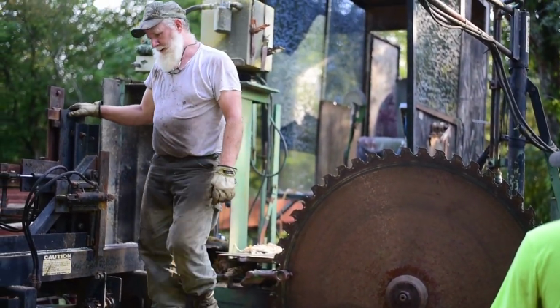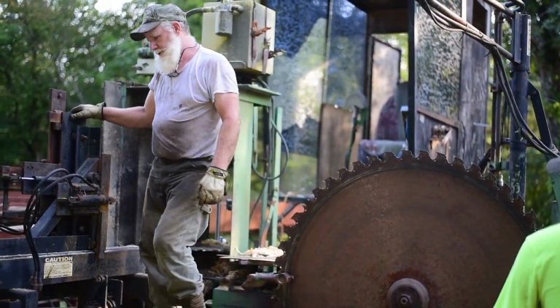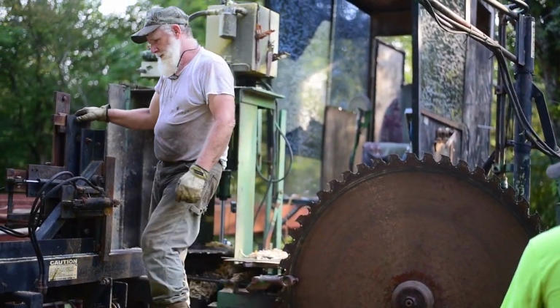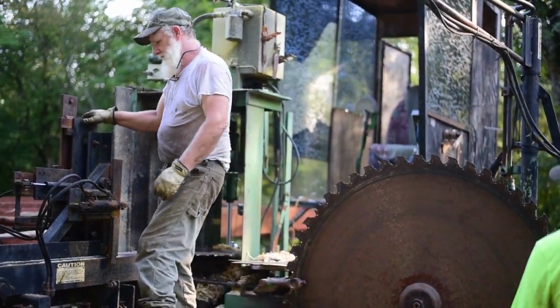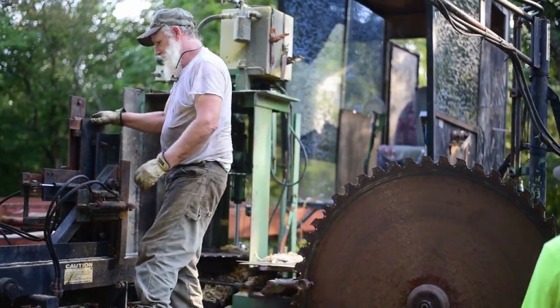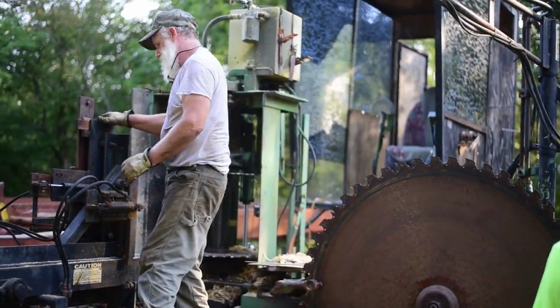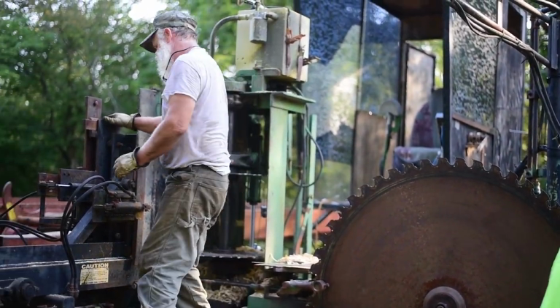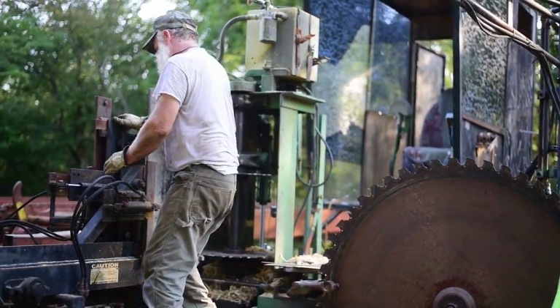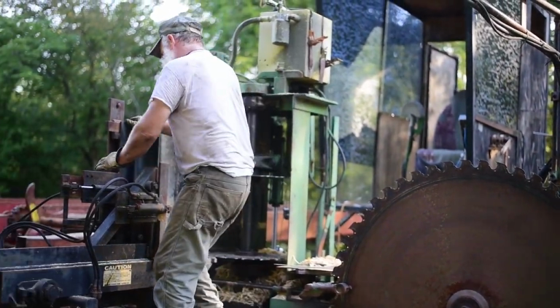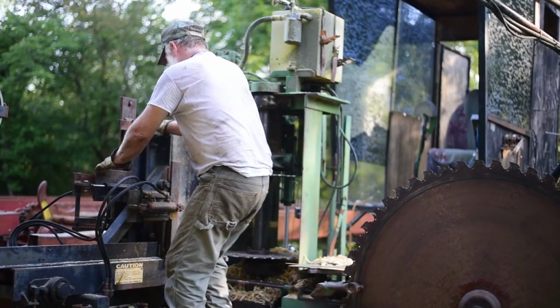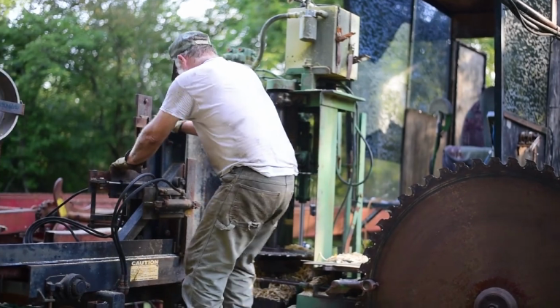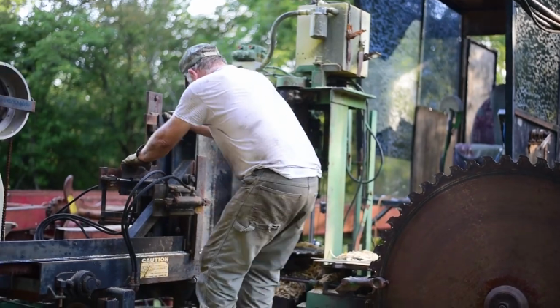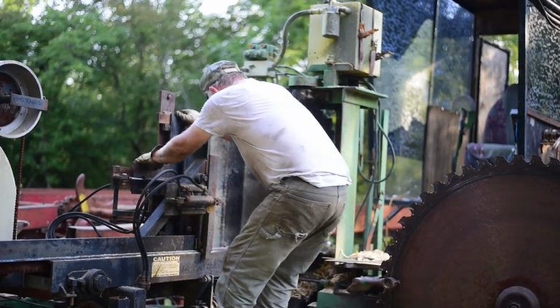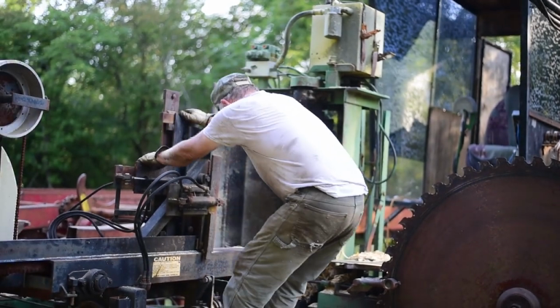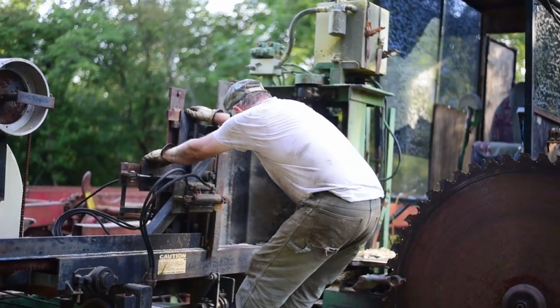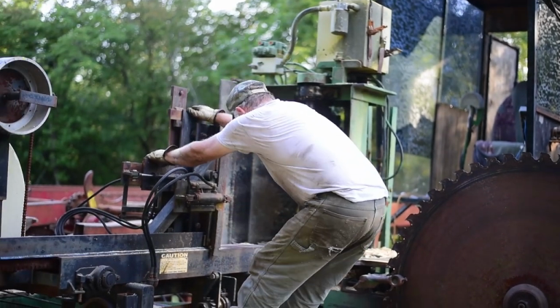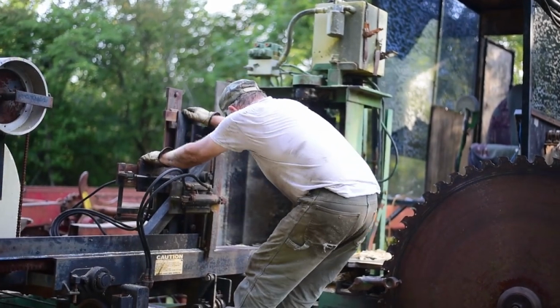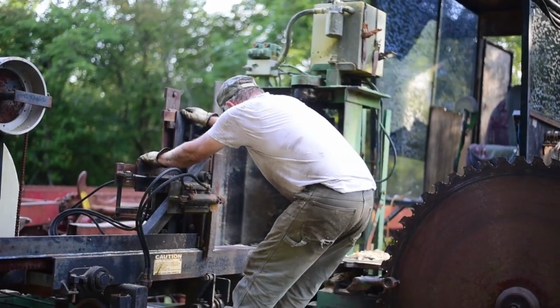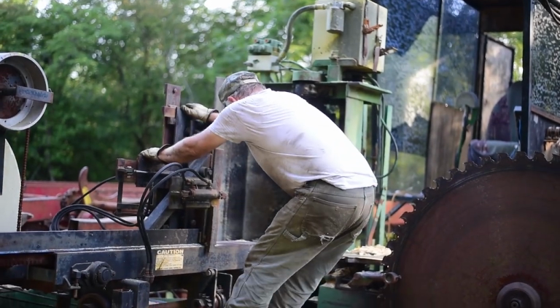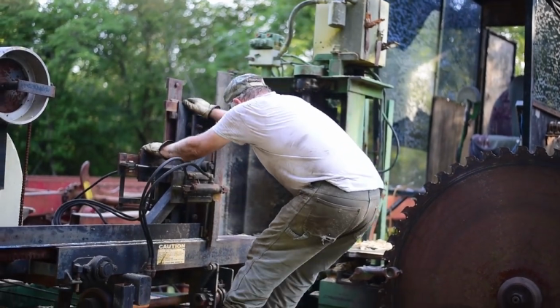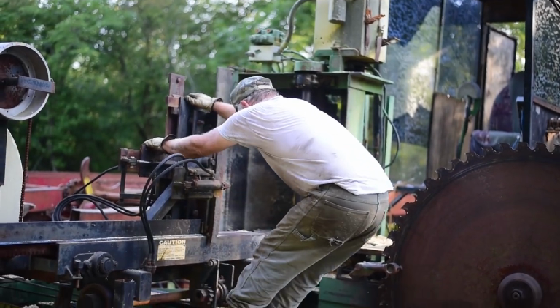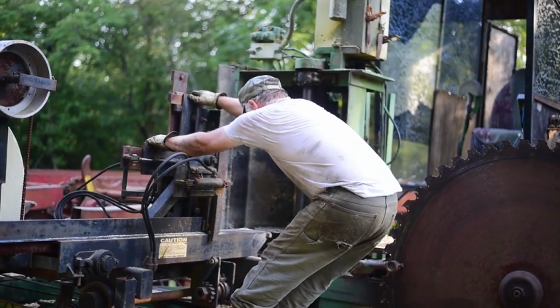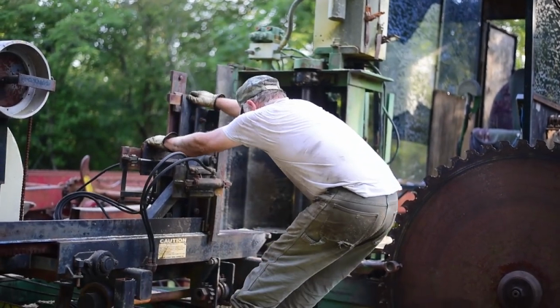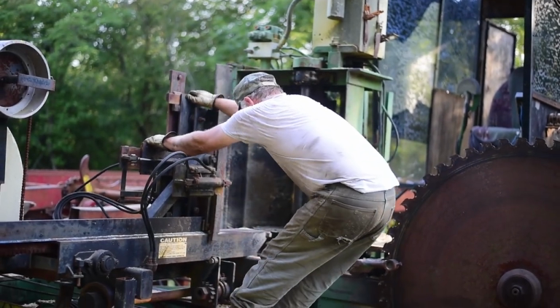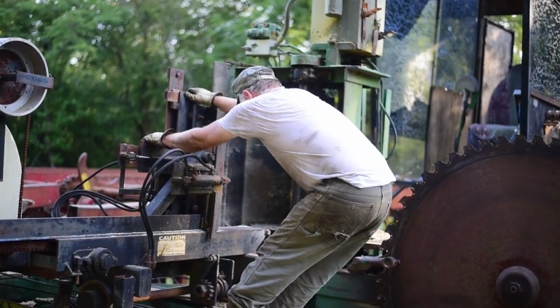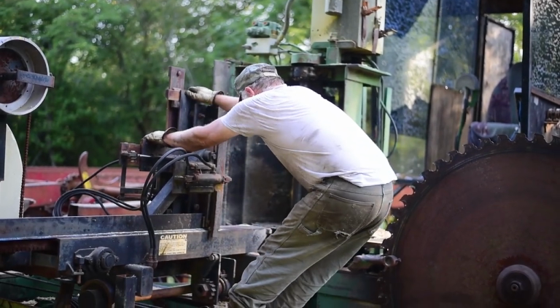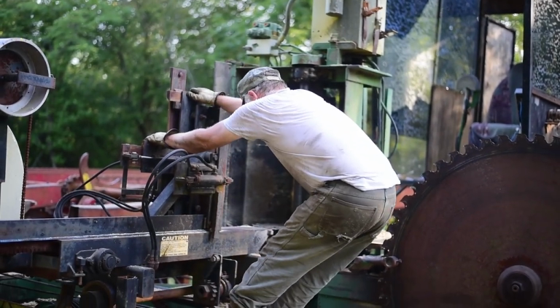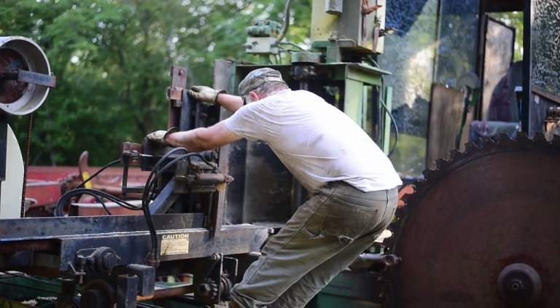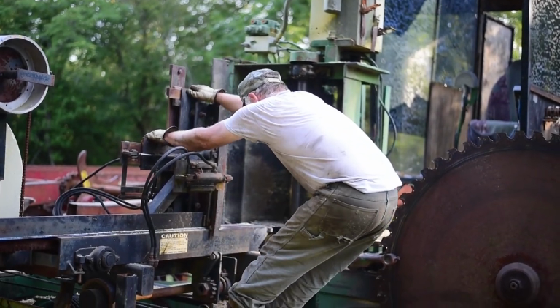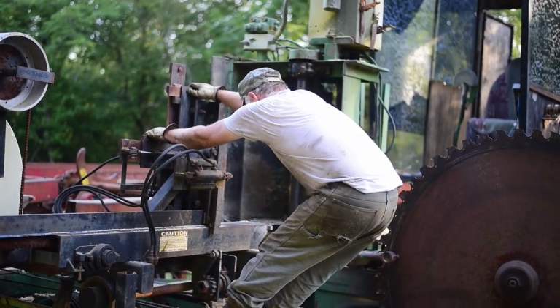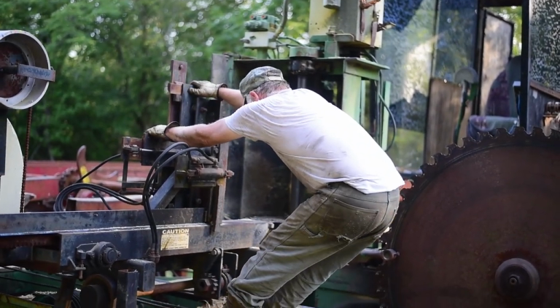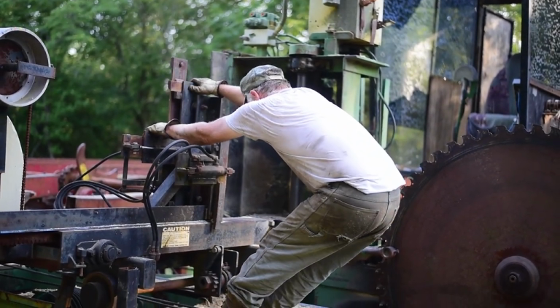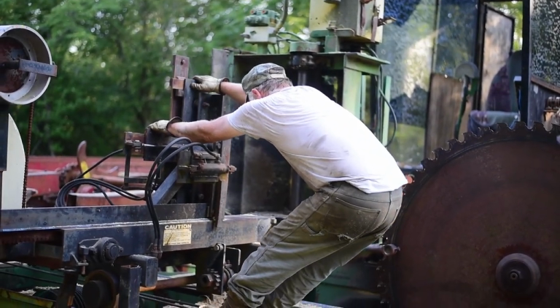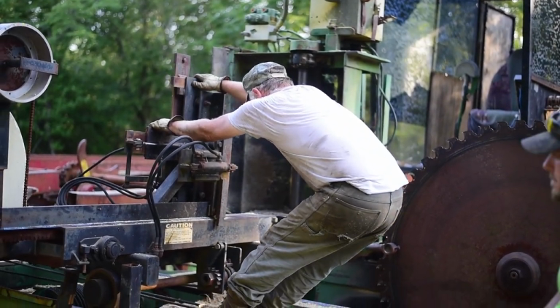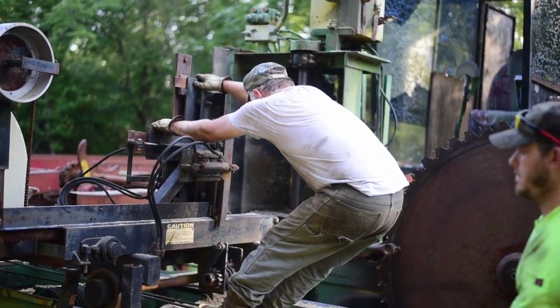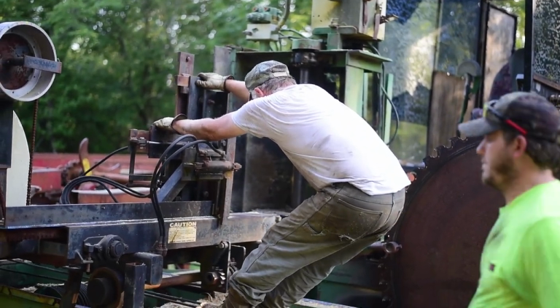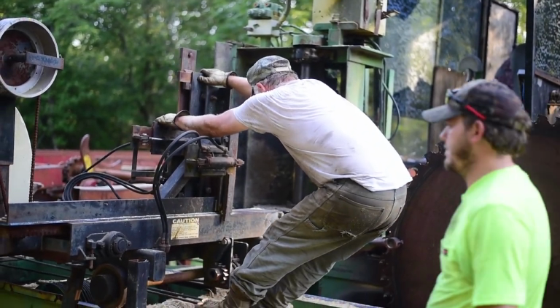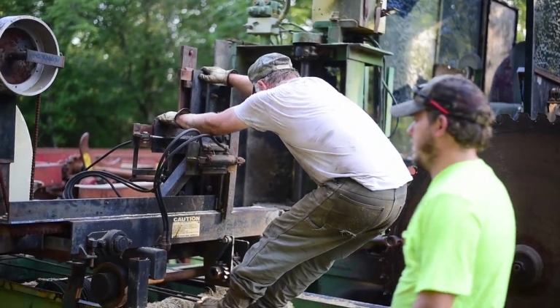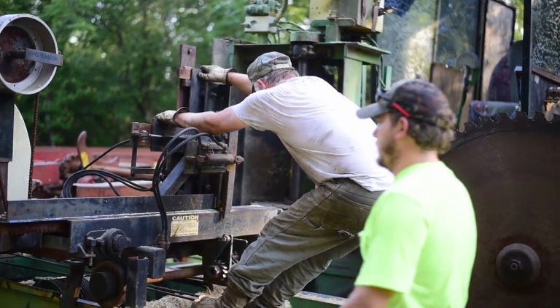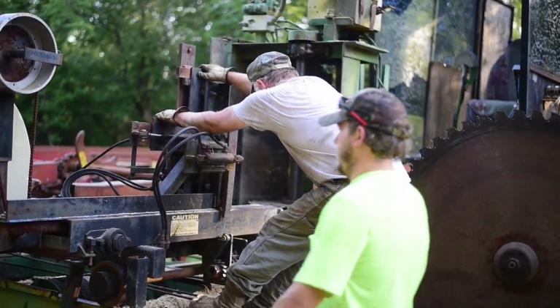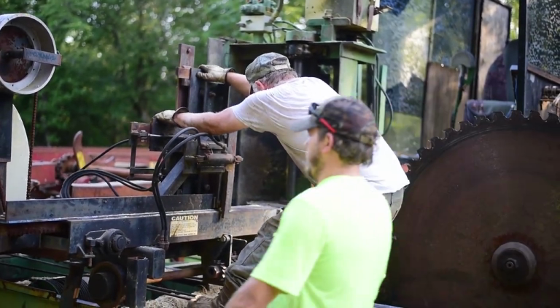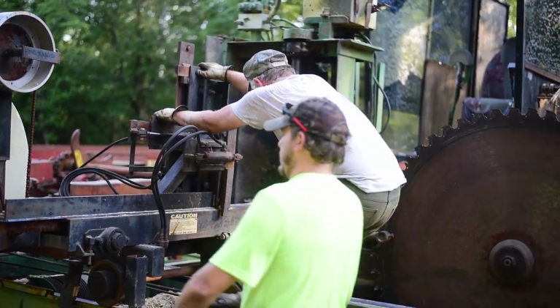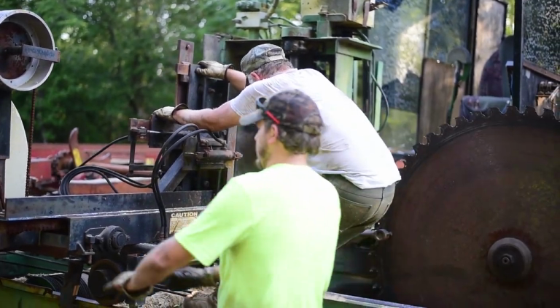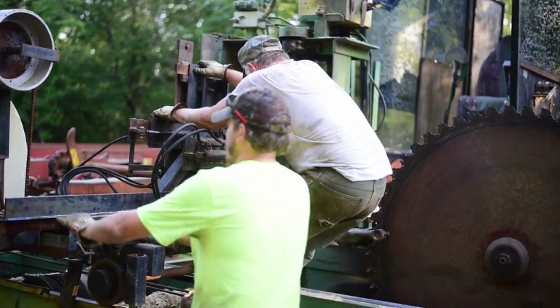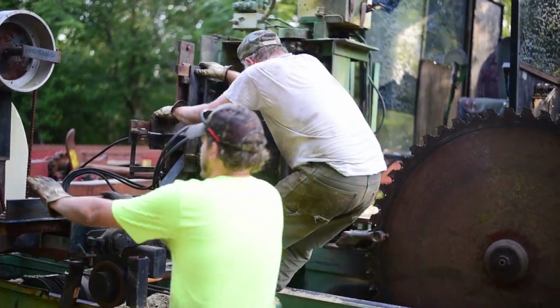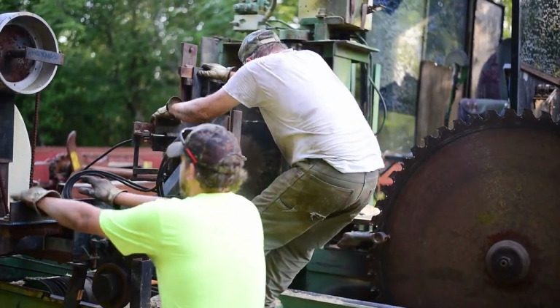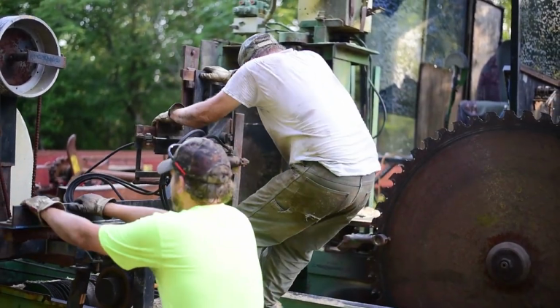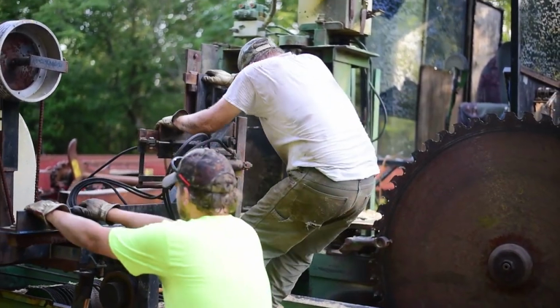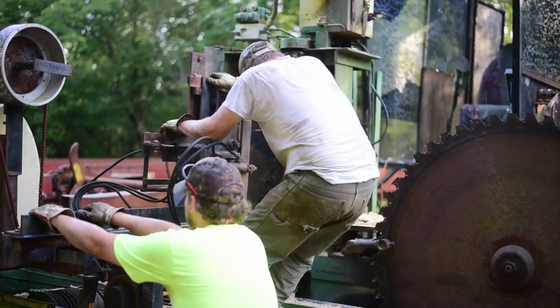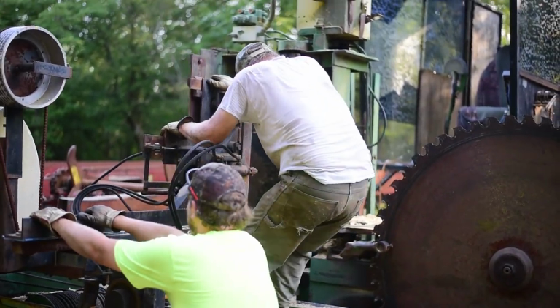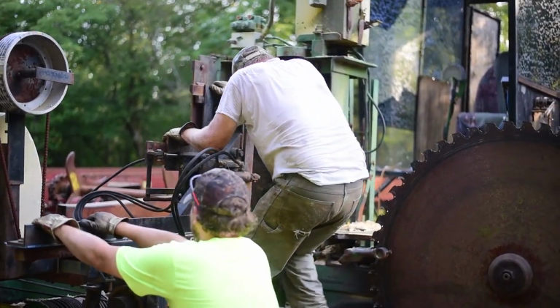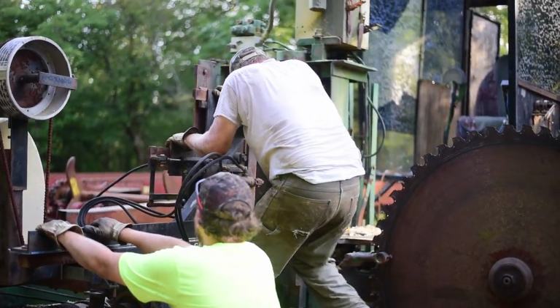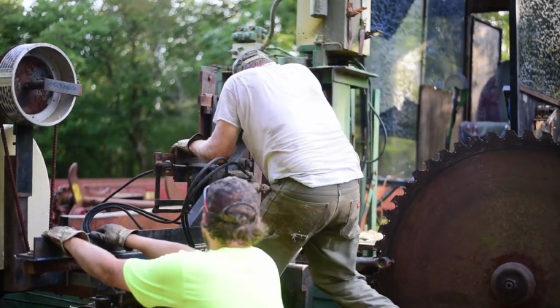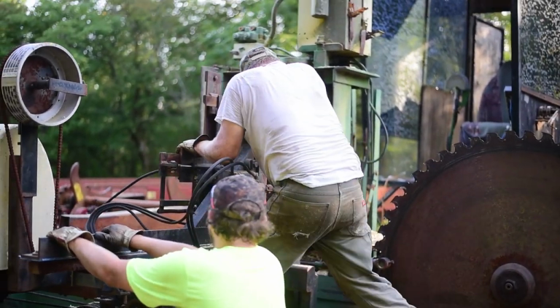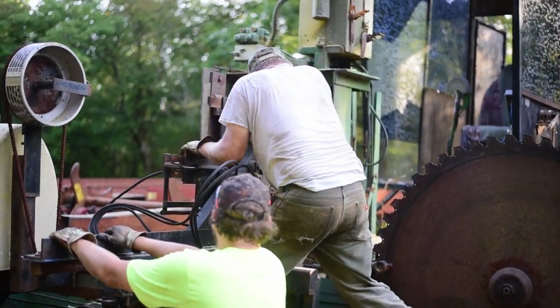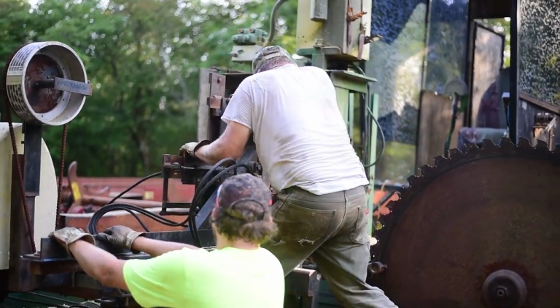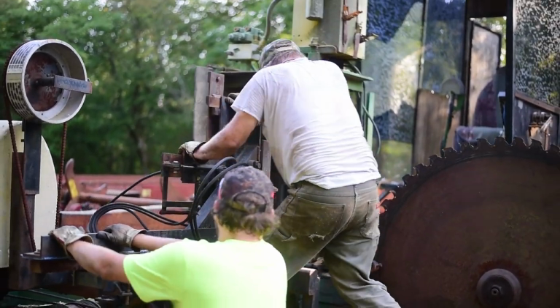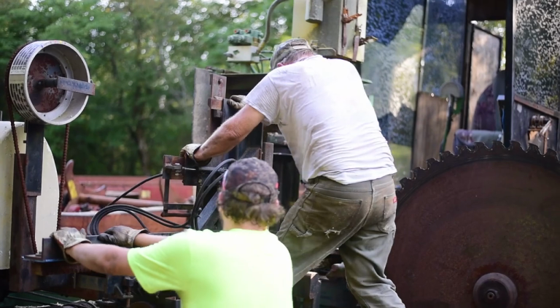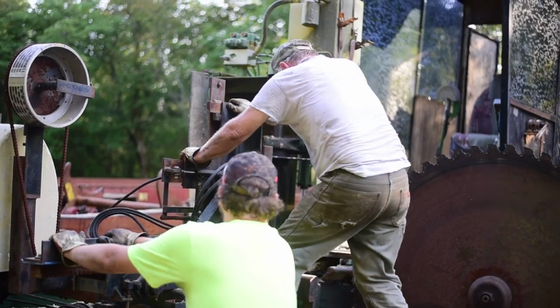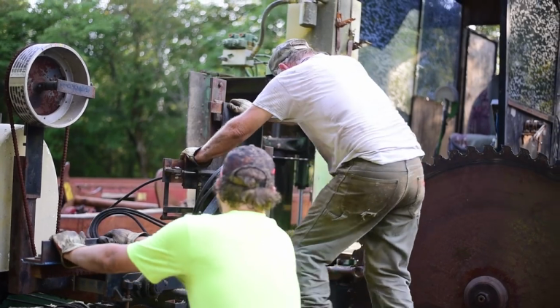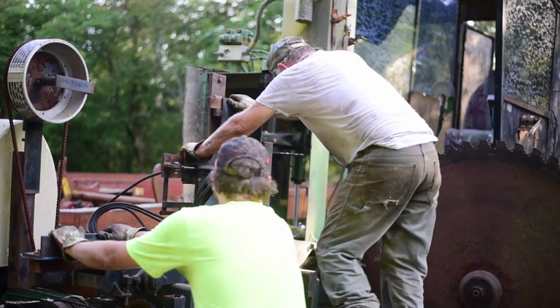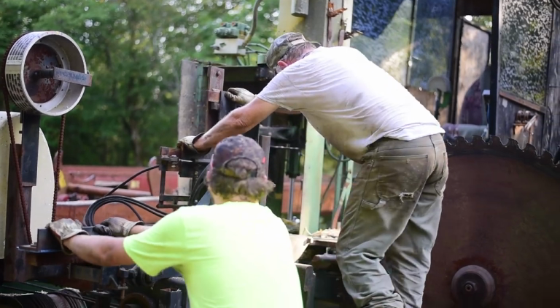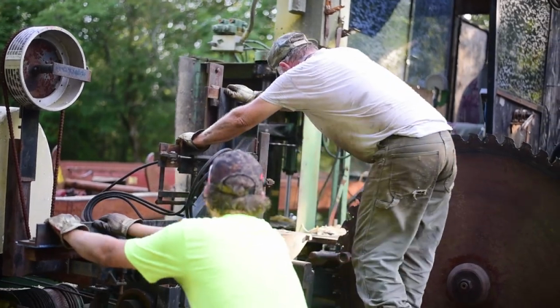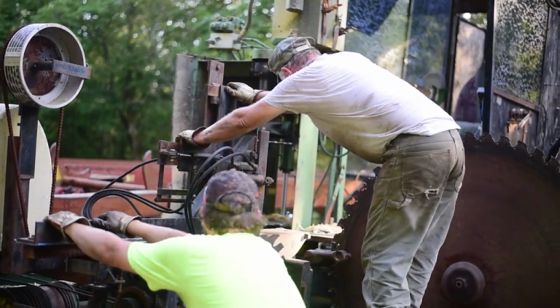Now I'll show you how to check that lead. This used to be easier when I had a smaller saw mill.